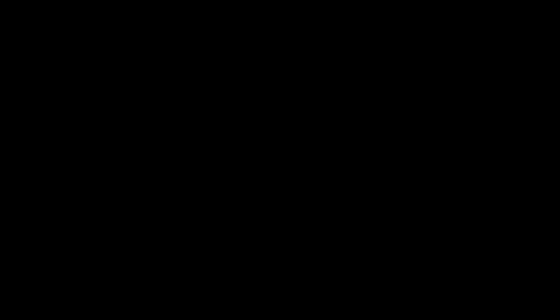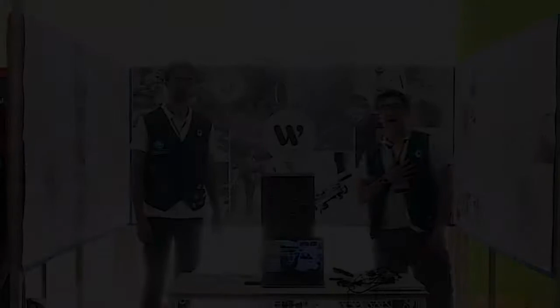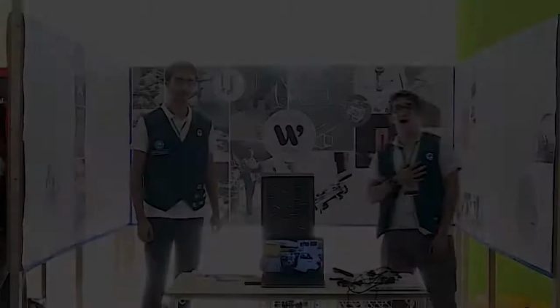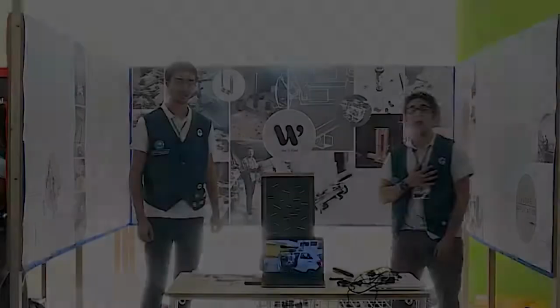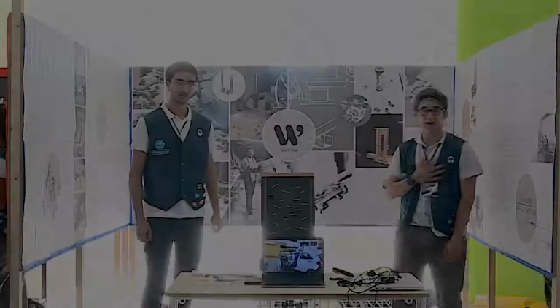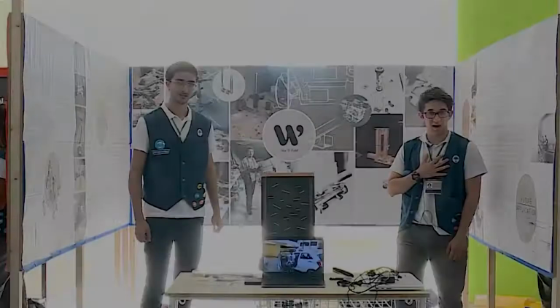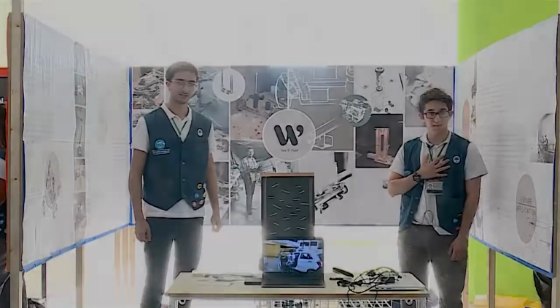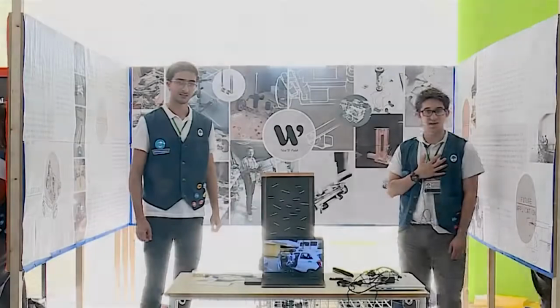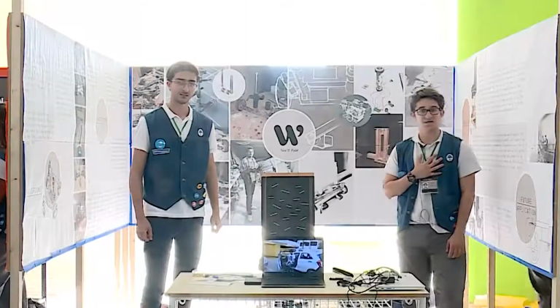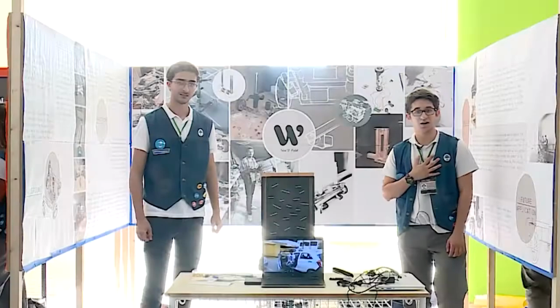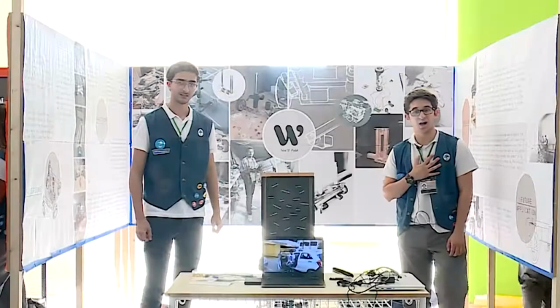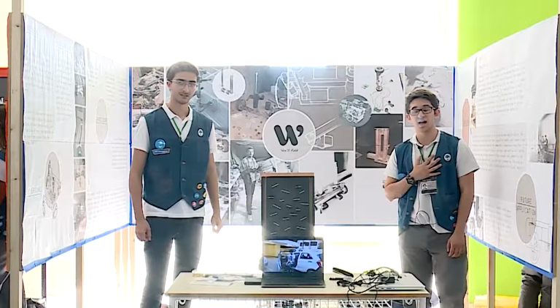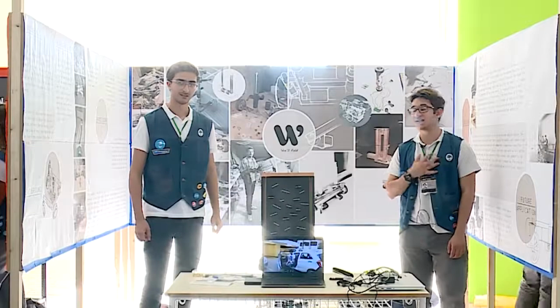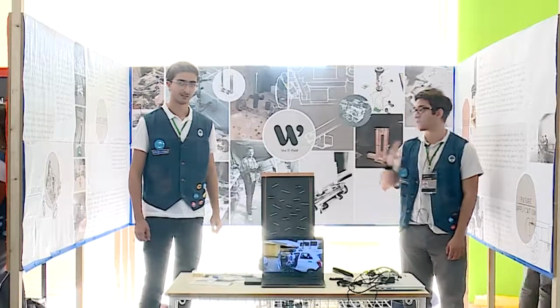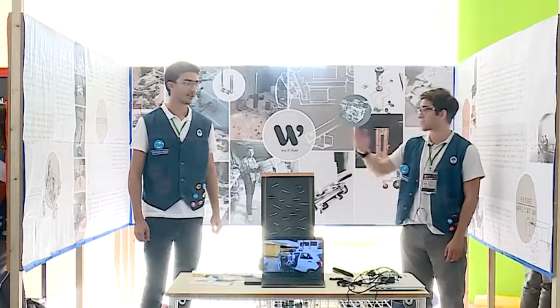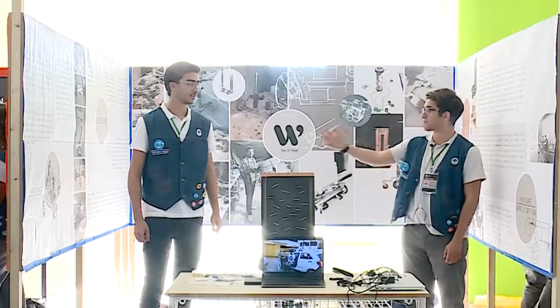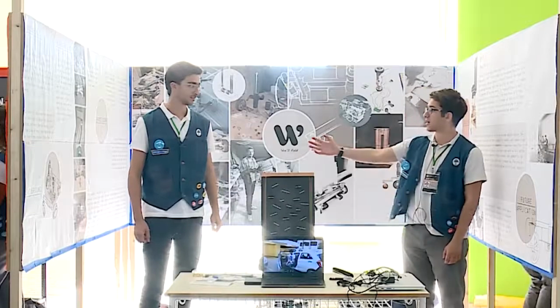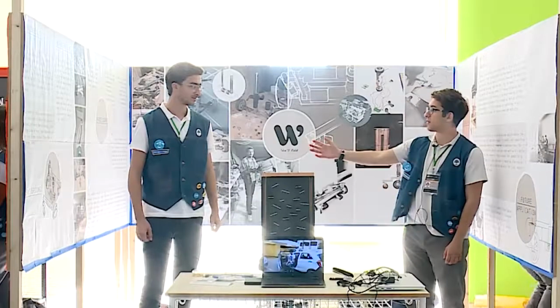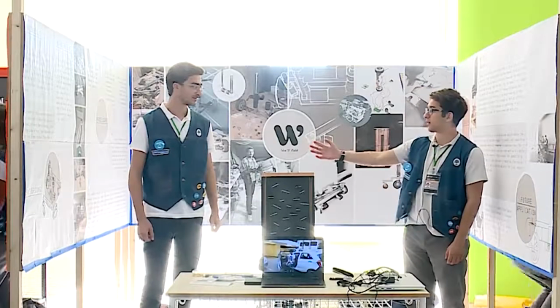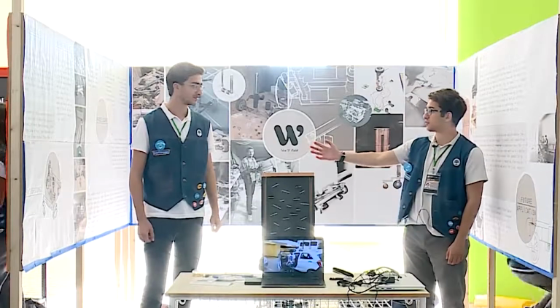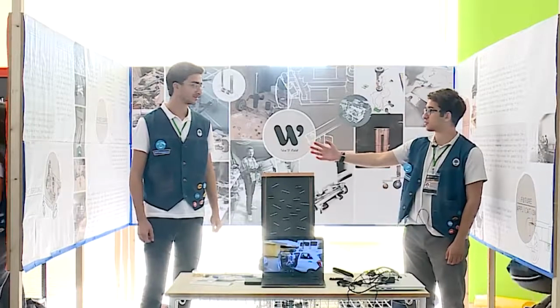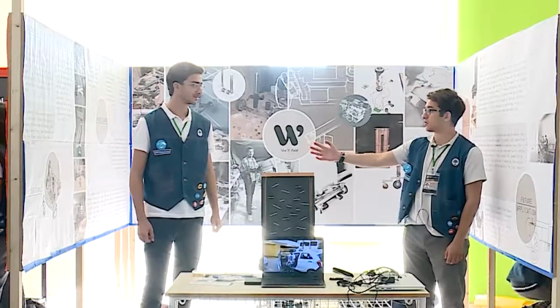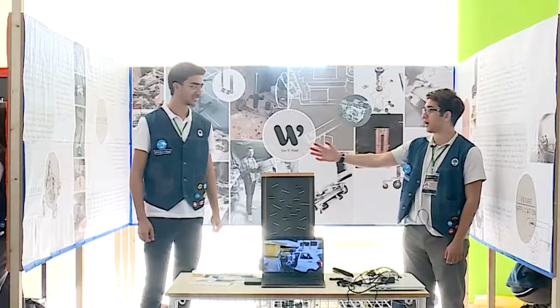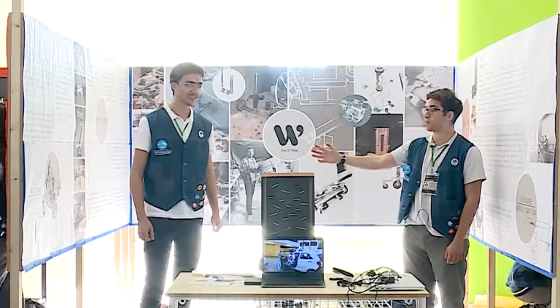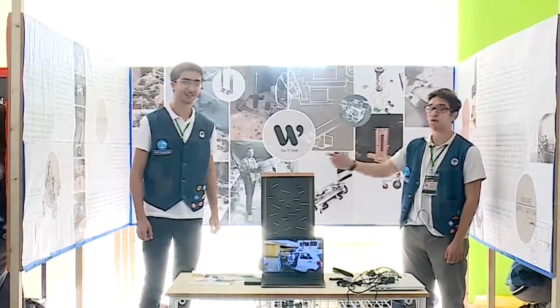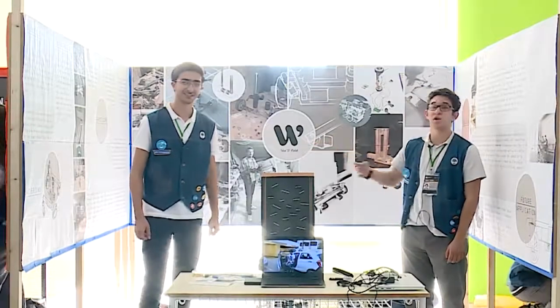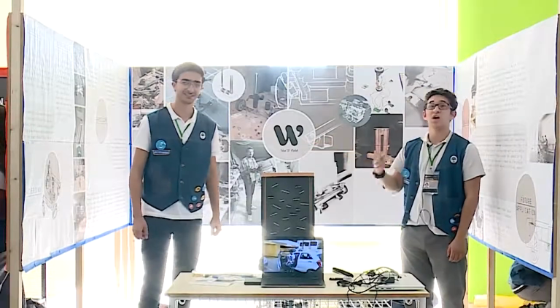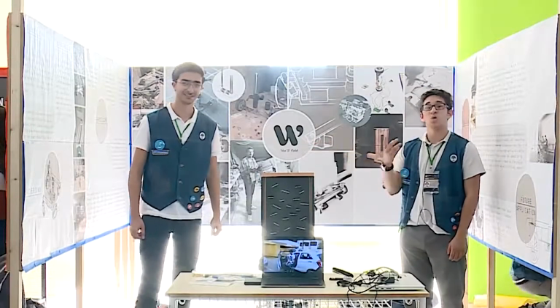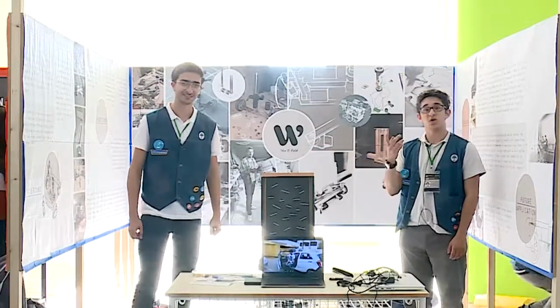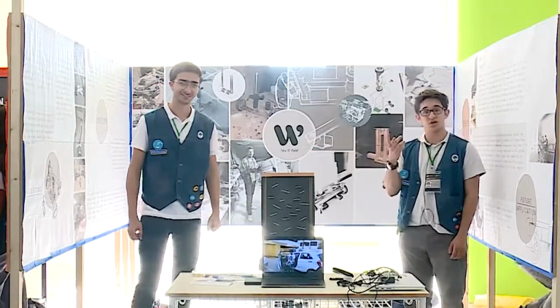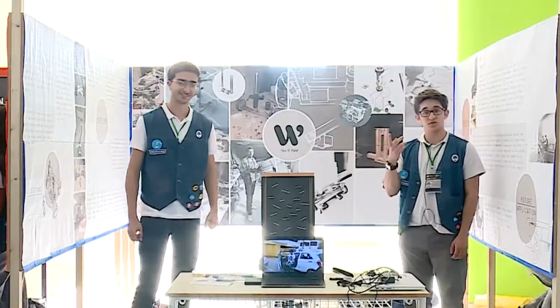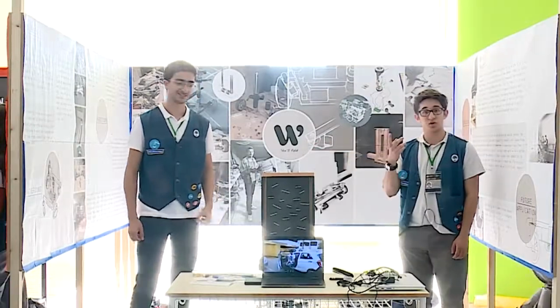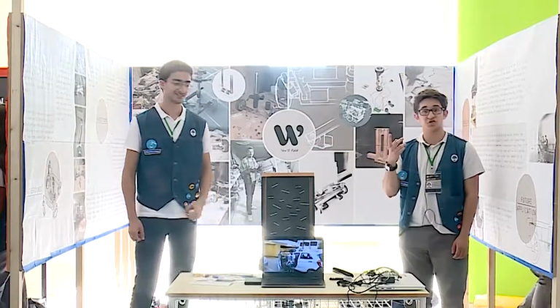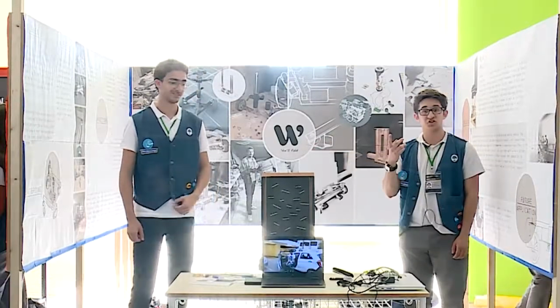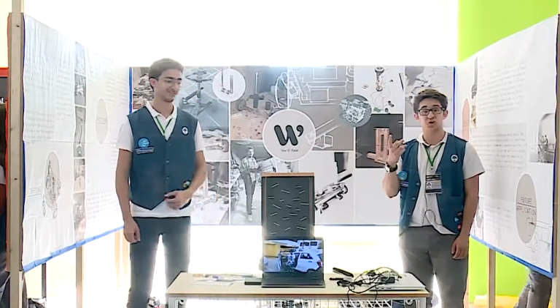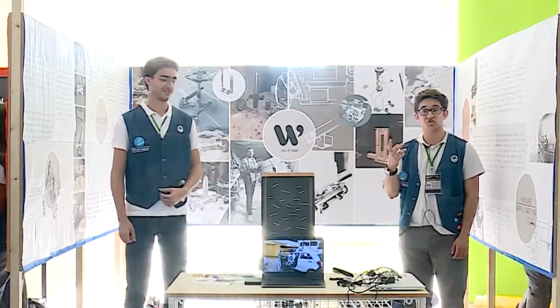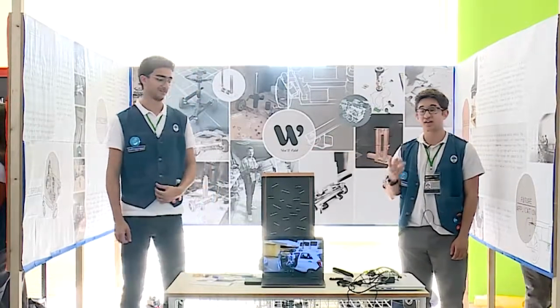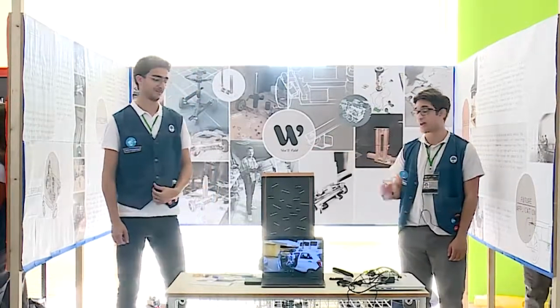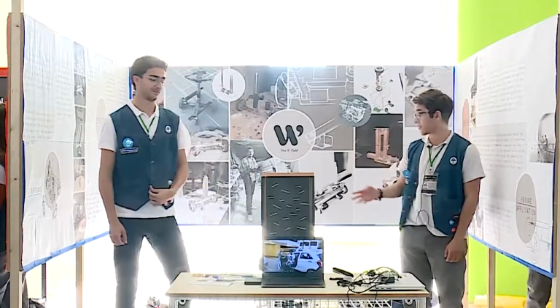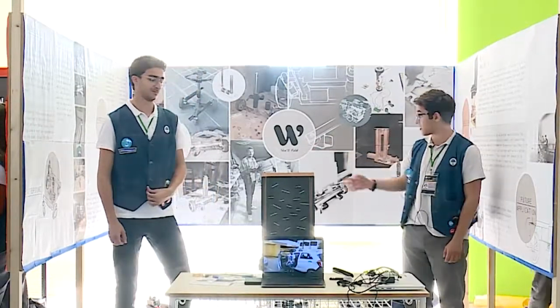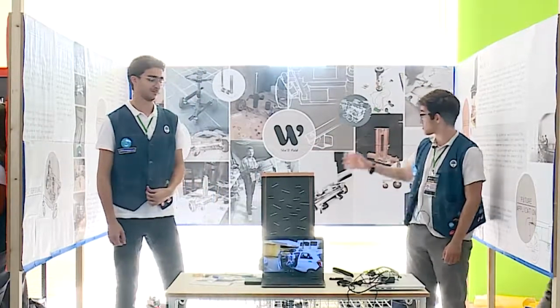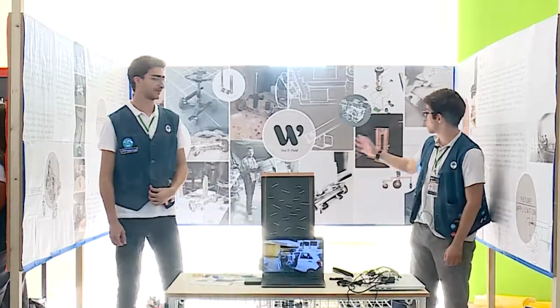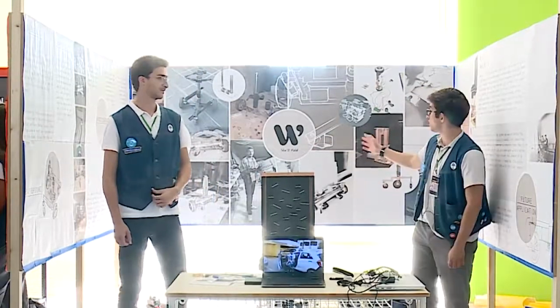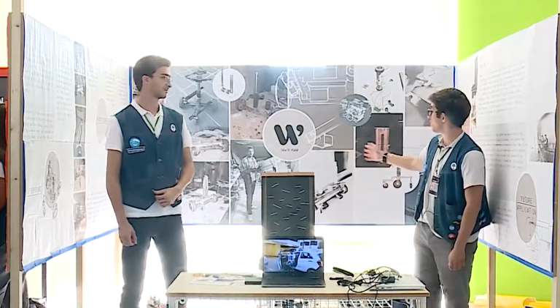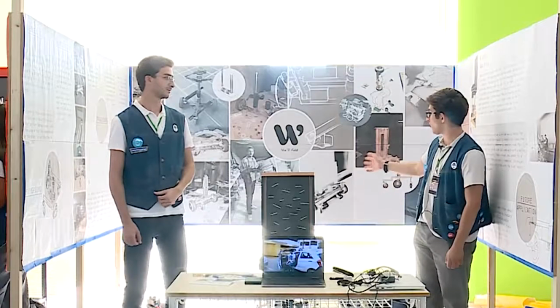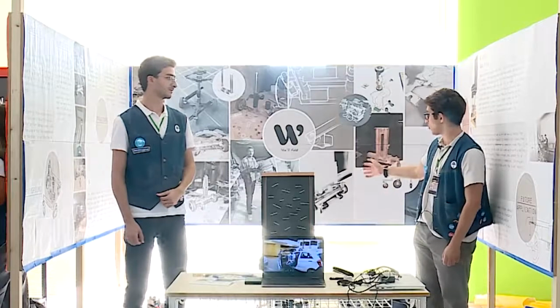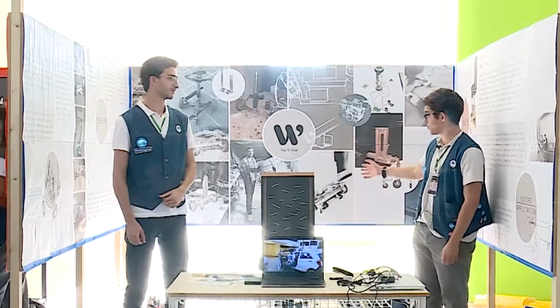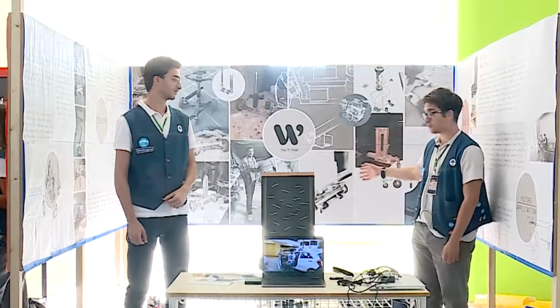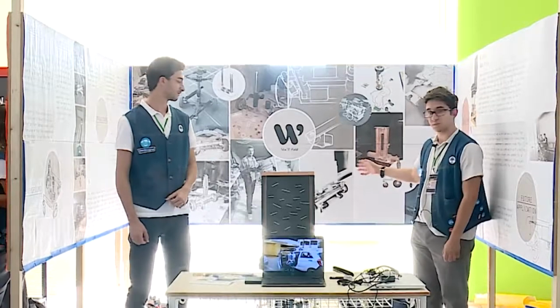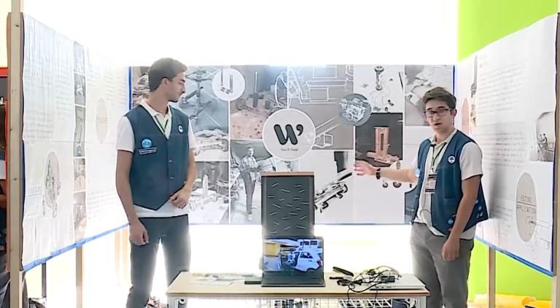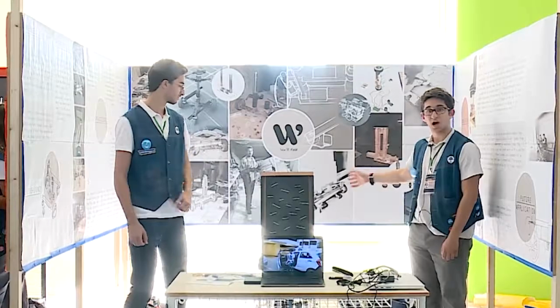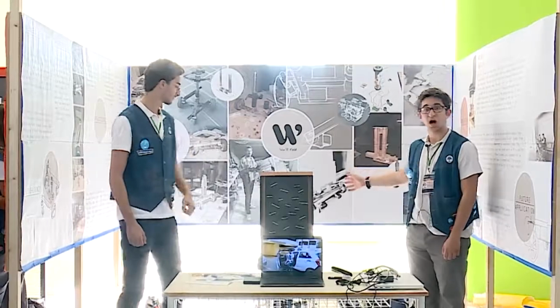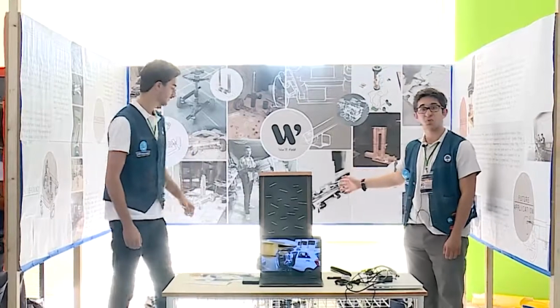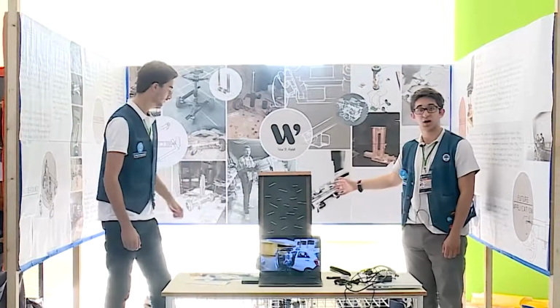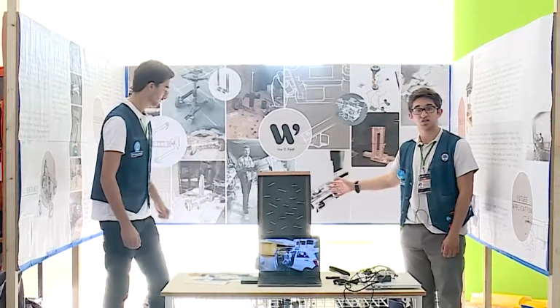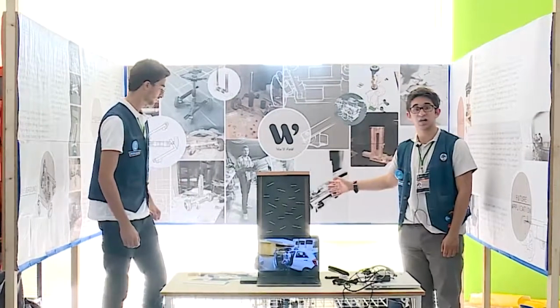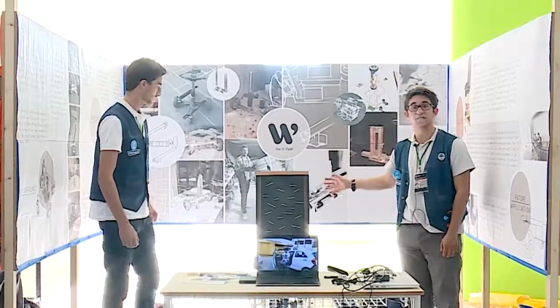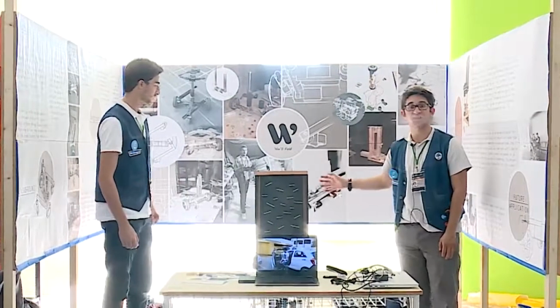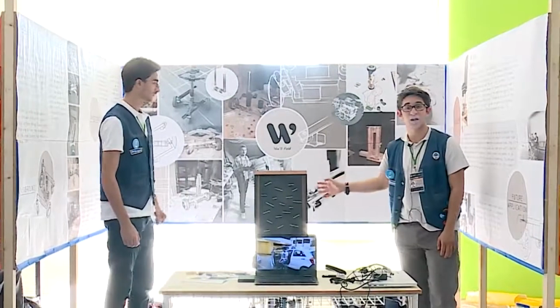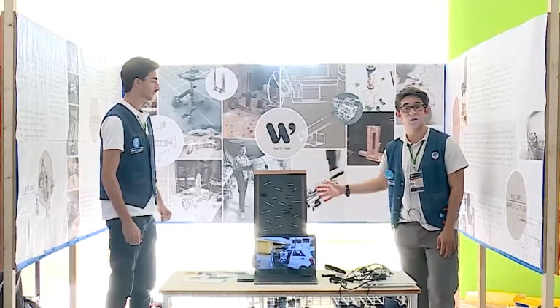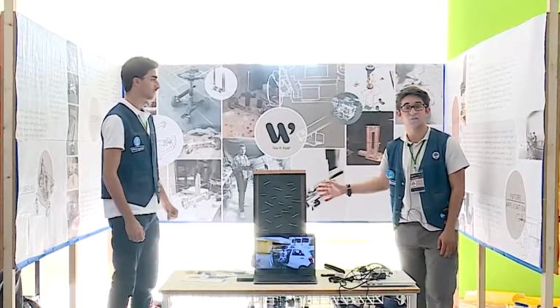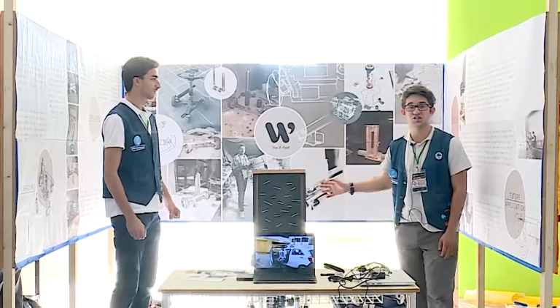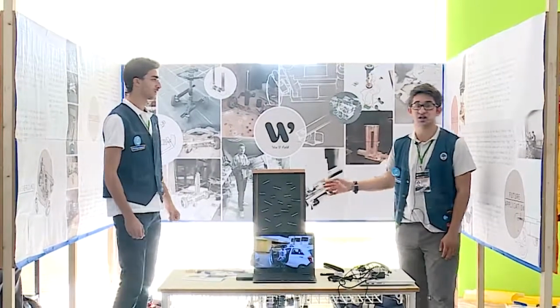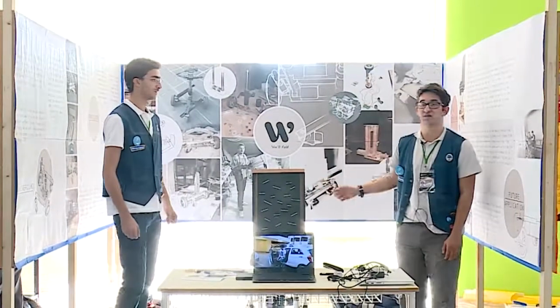Hi, I'm Karim Farhat and this is my partner Motiya Hammur. We're from Shwaifat and this is Wheel Fold, our project for paraplegics.